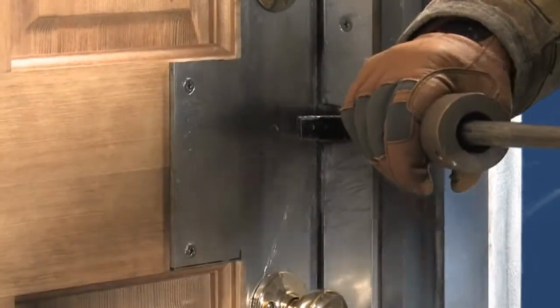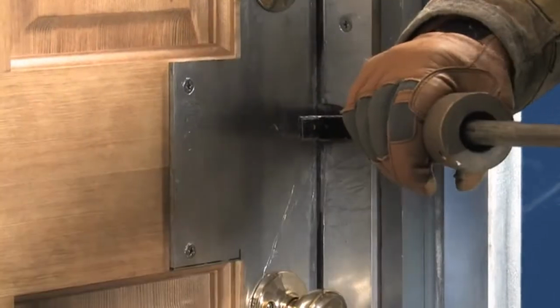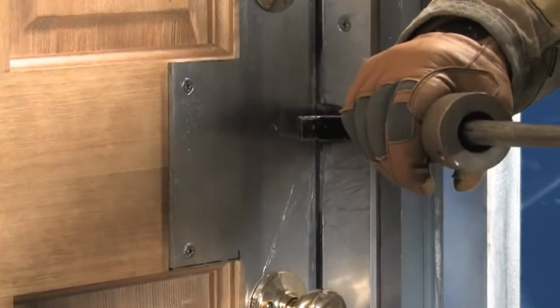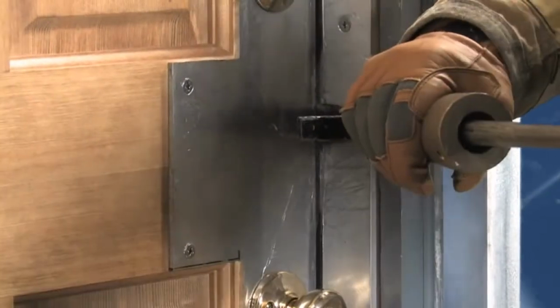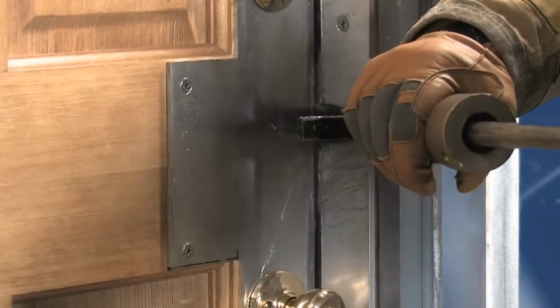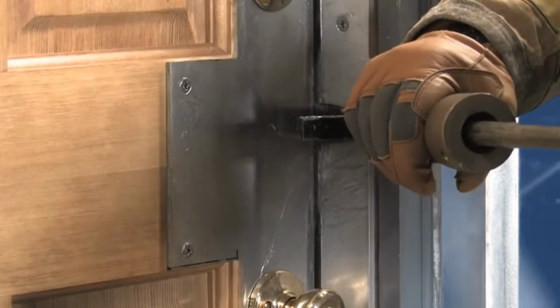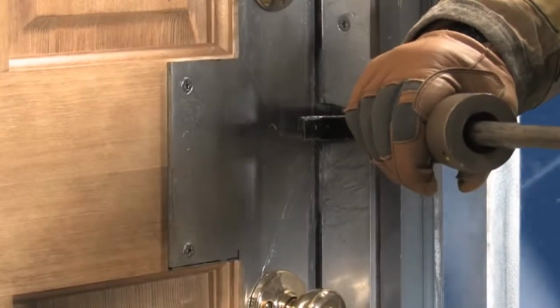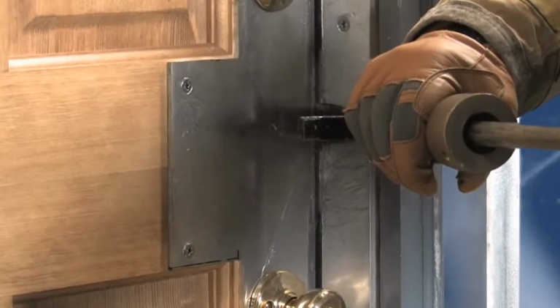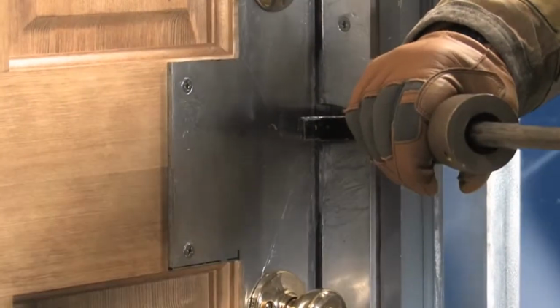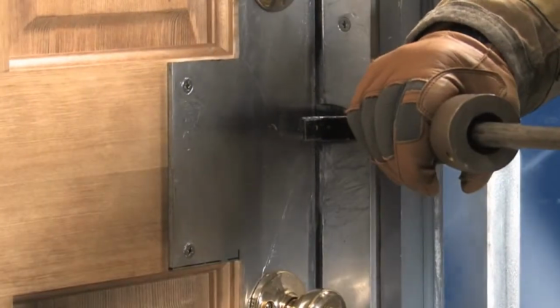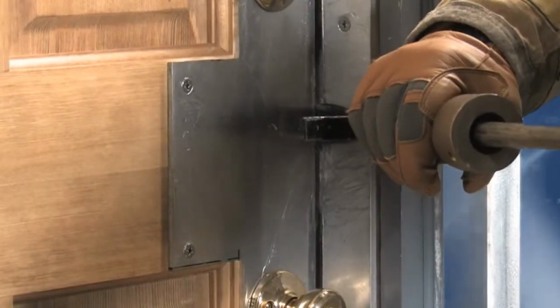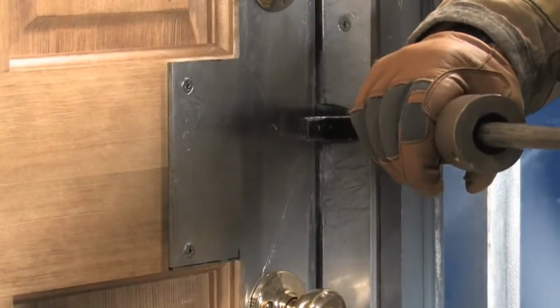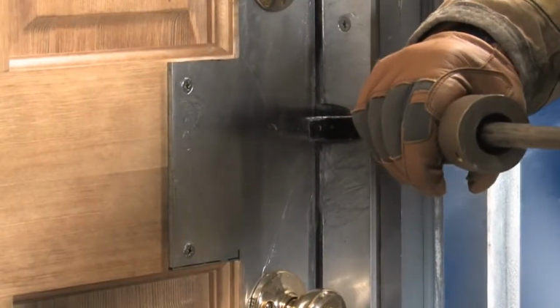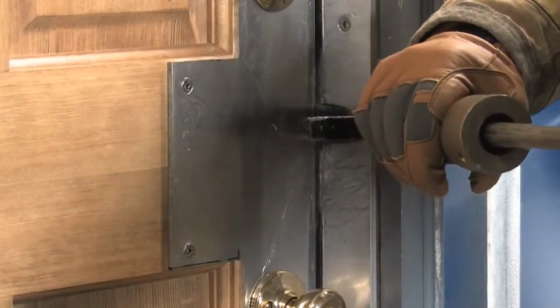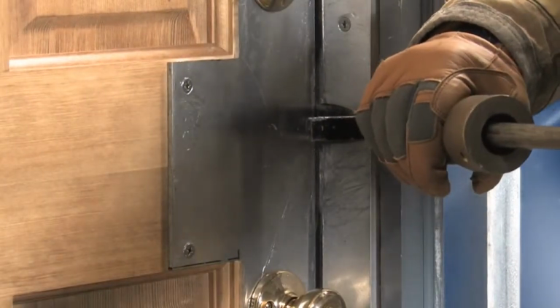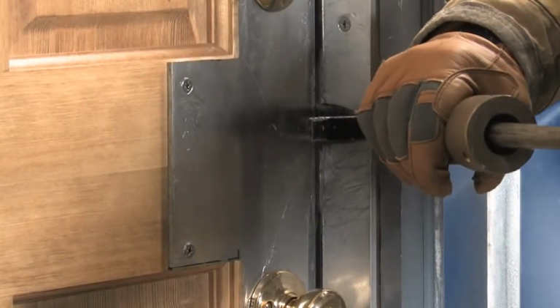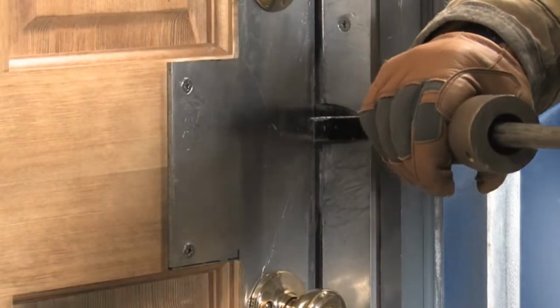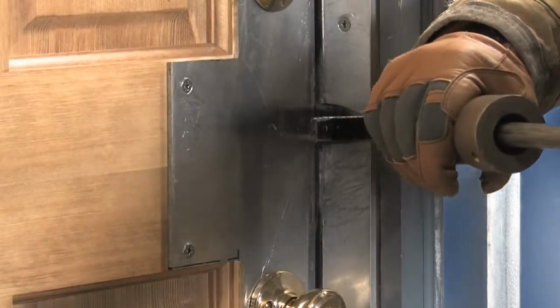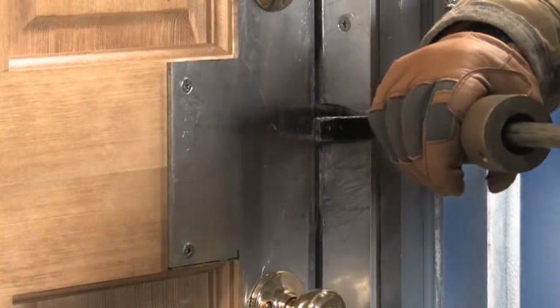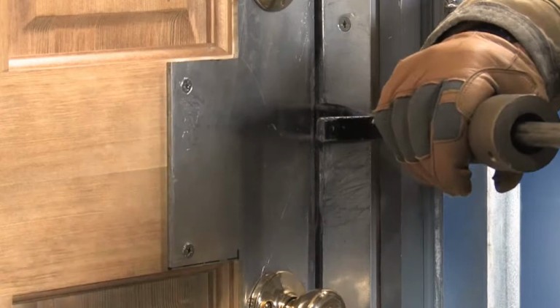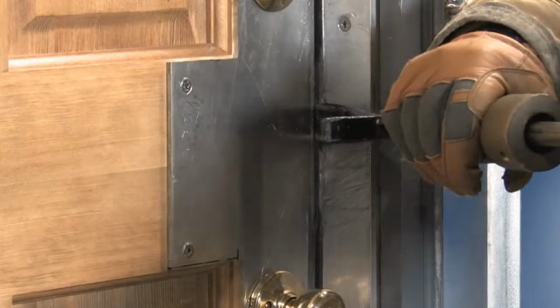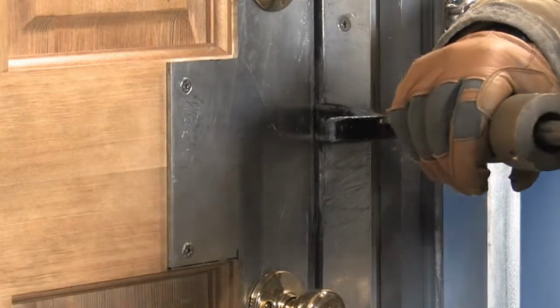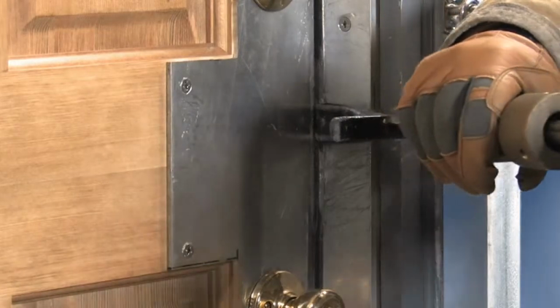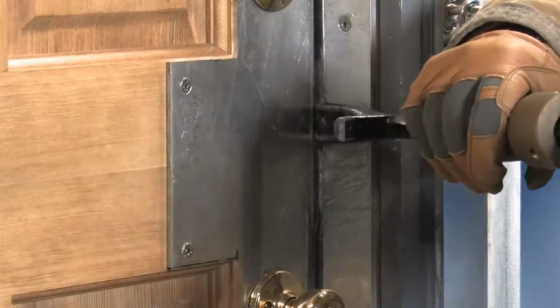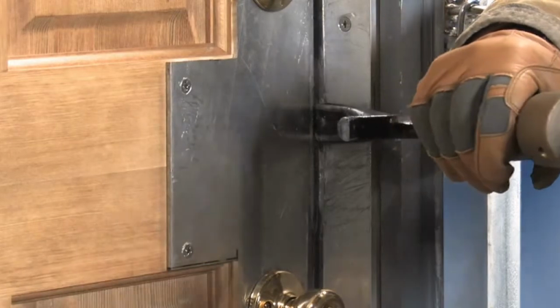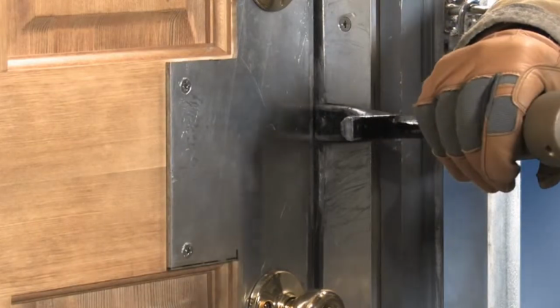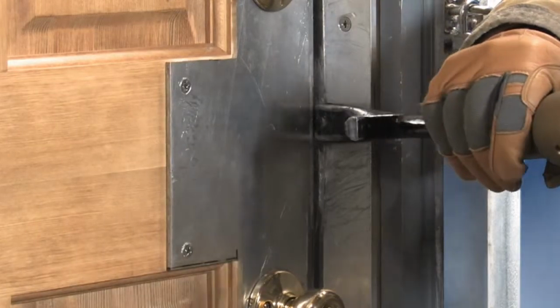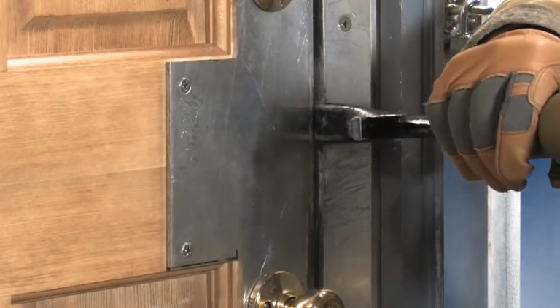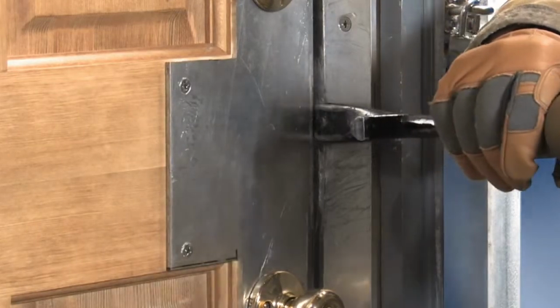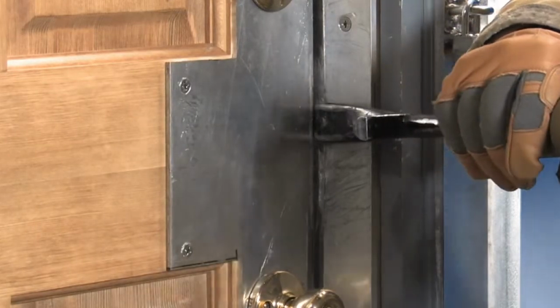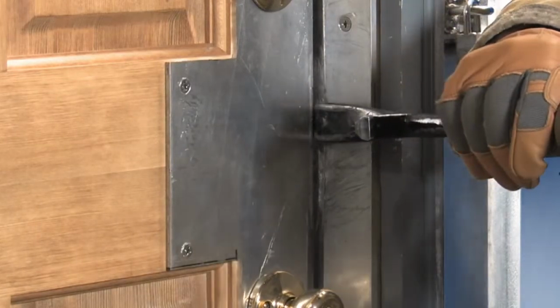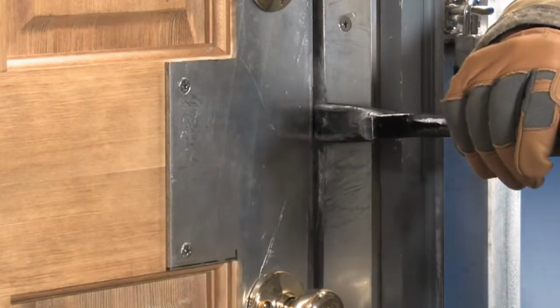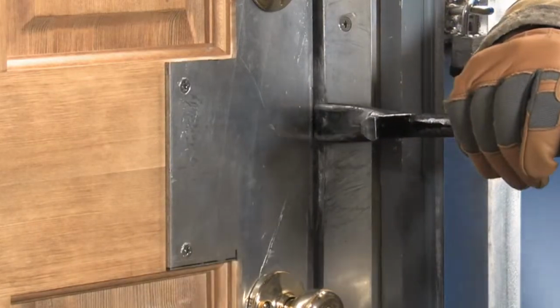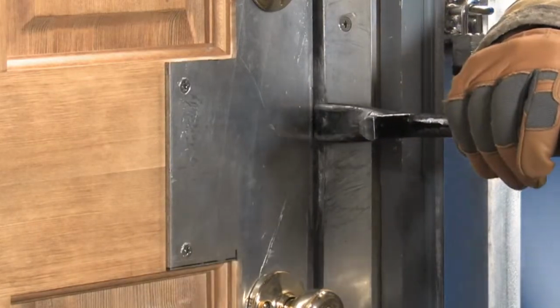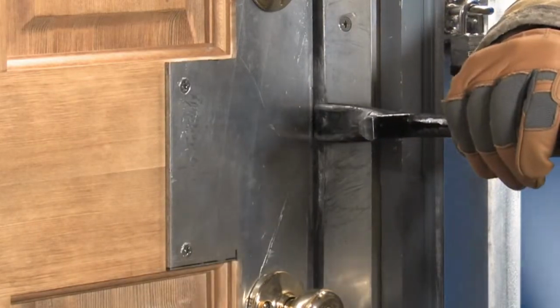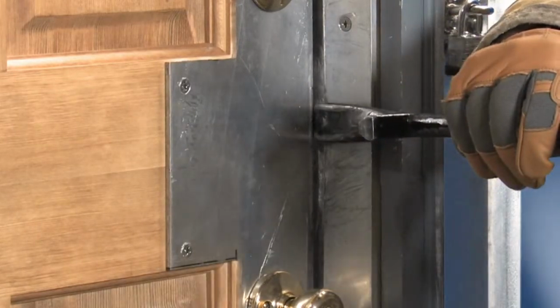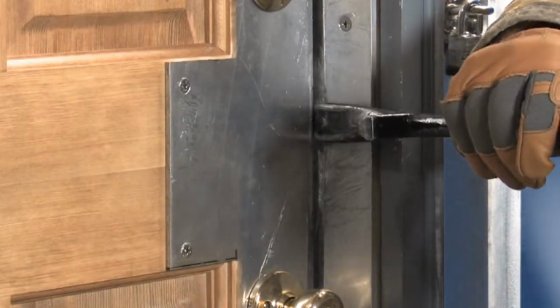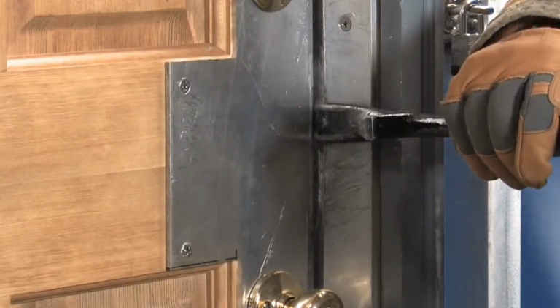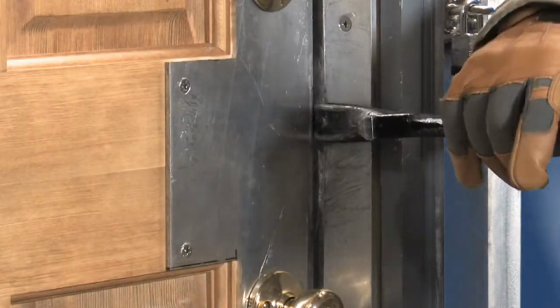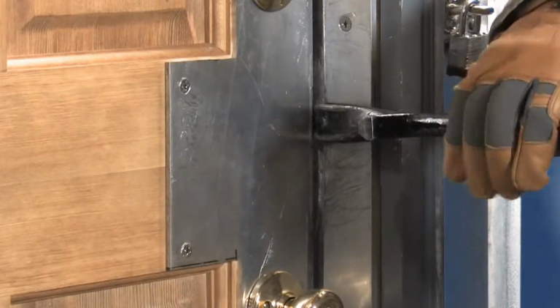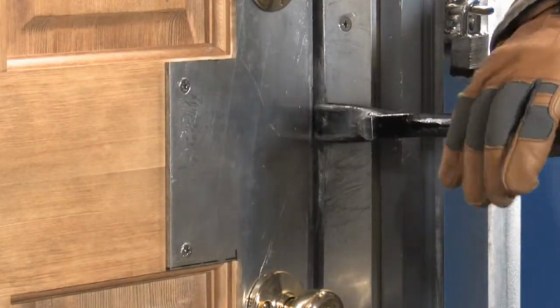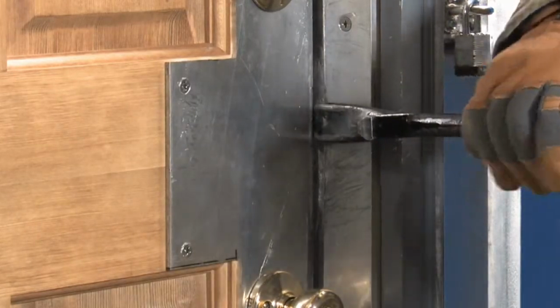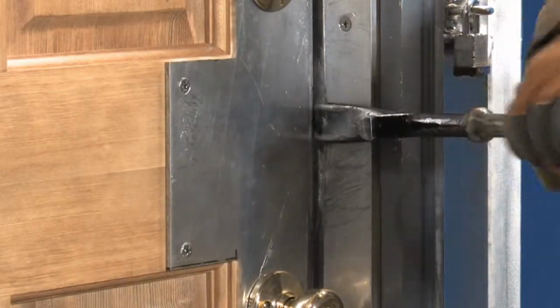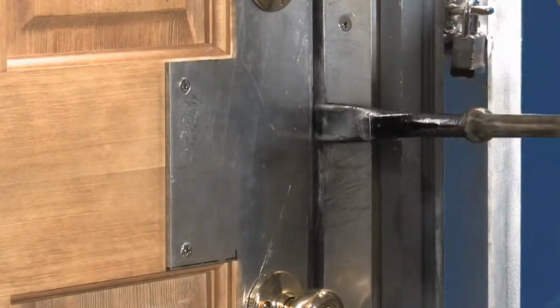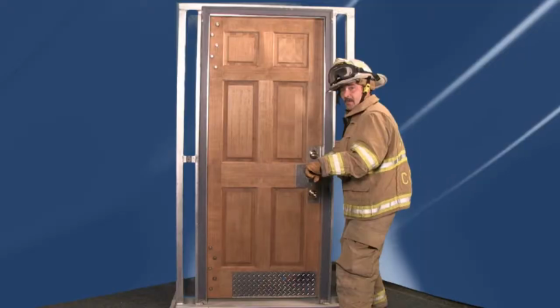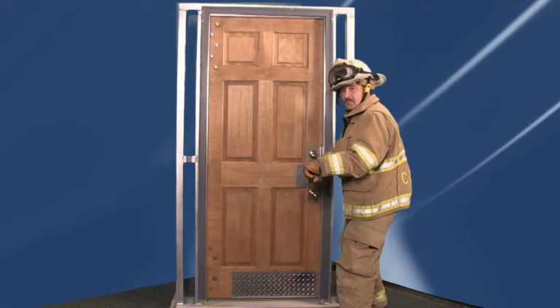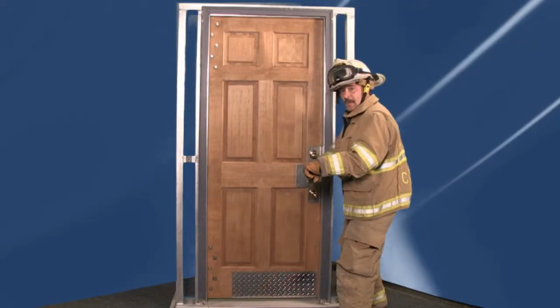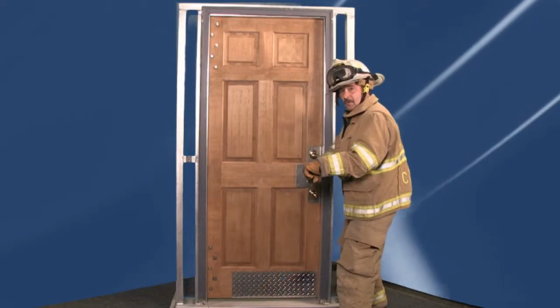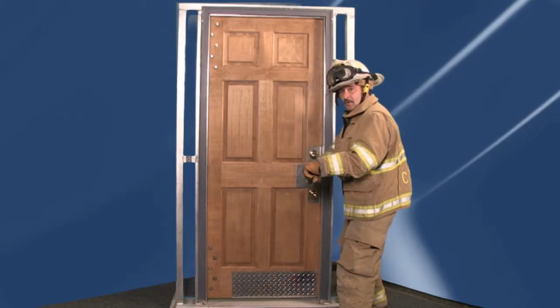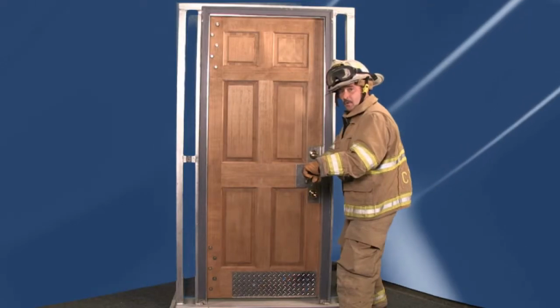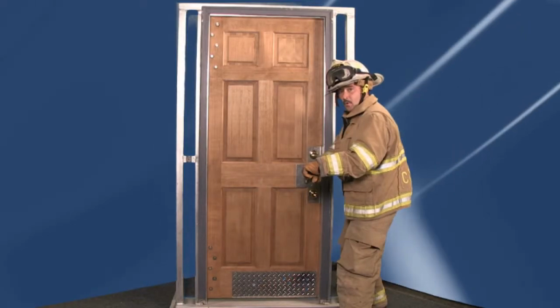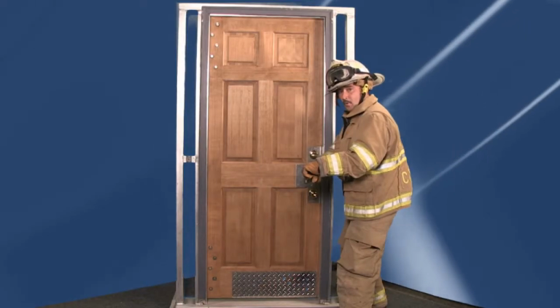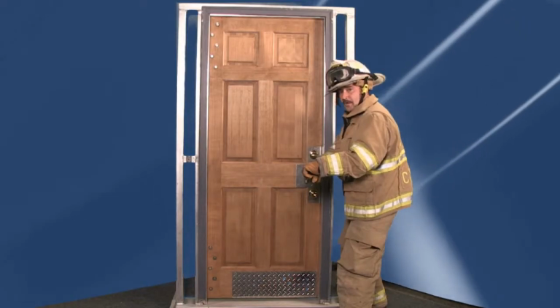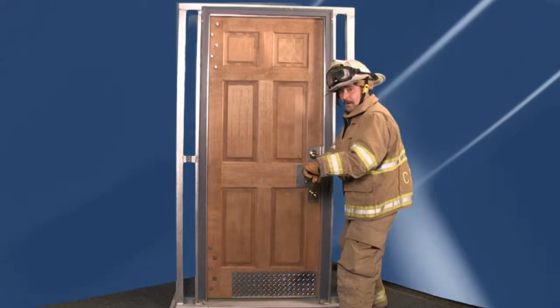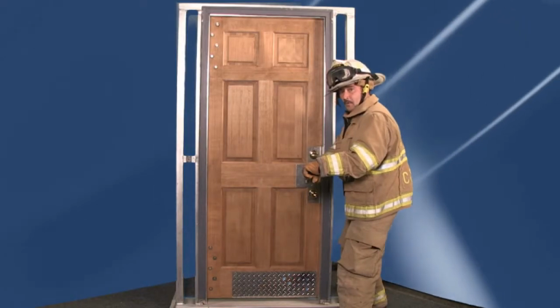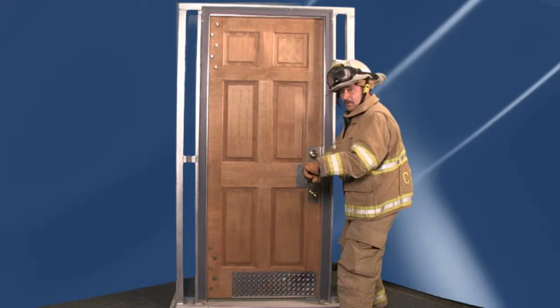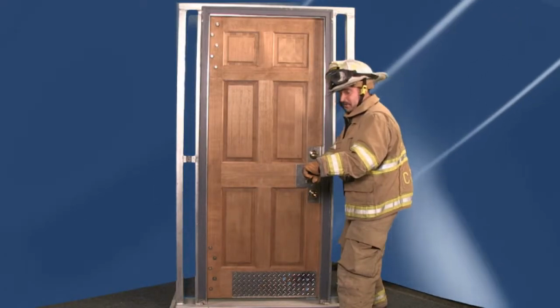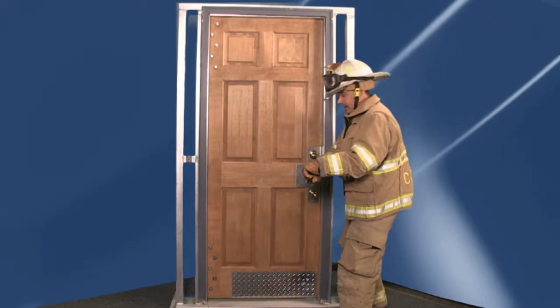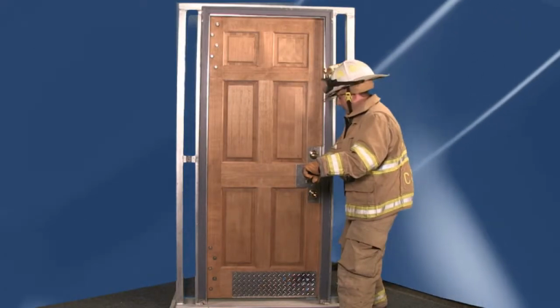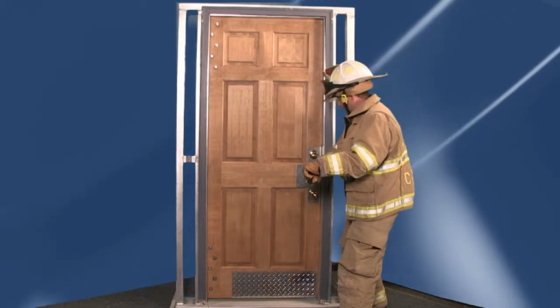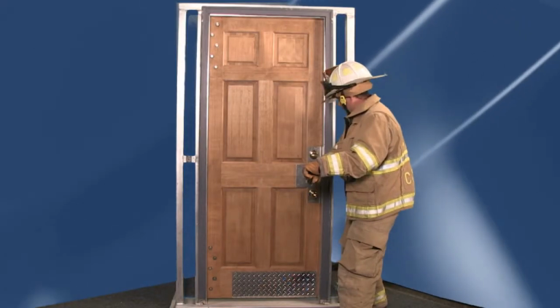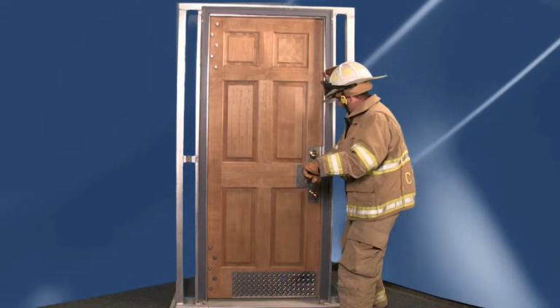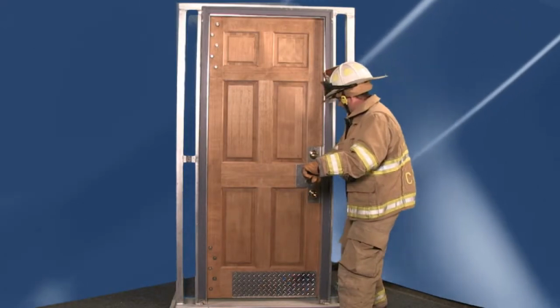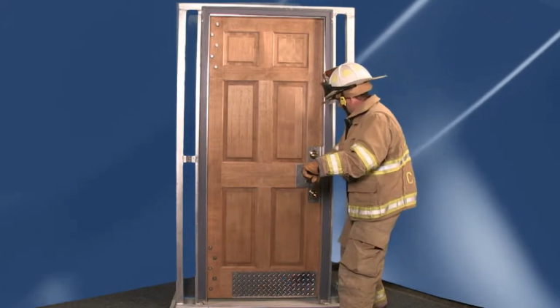With one blow, I've got an initial purchase onto the door. As you can see, it's spreading. Set the tool deep with several strikes.